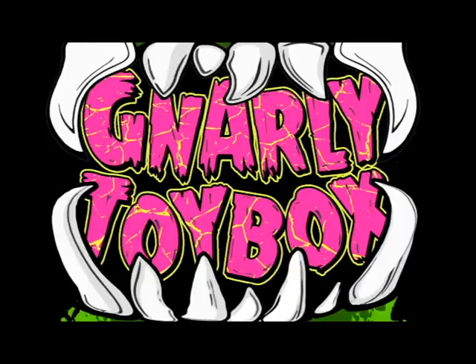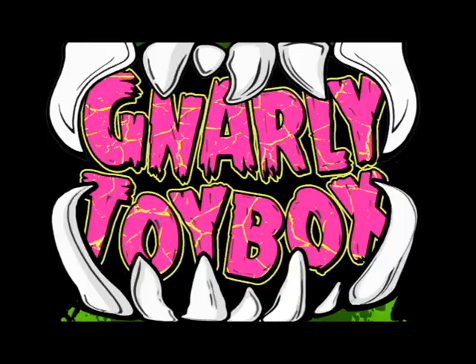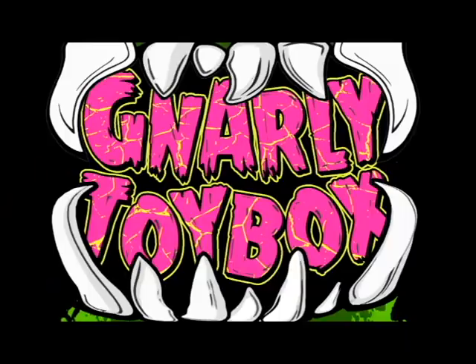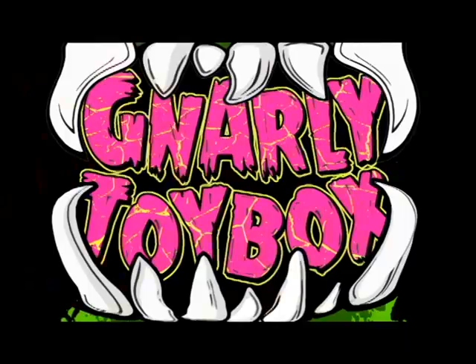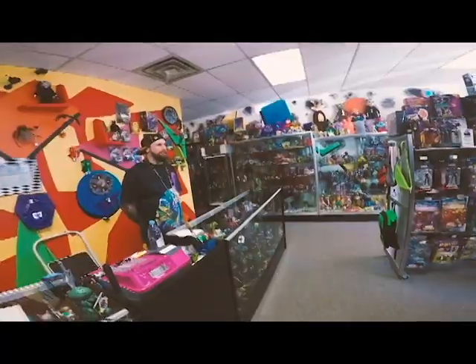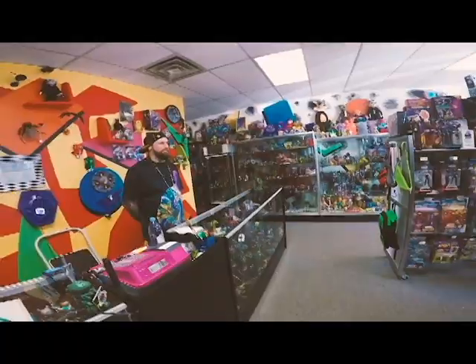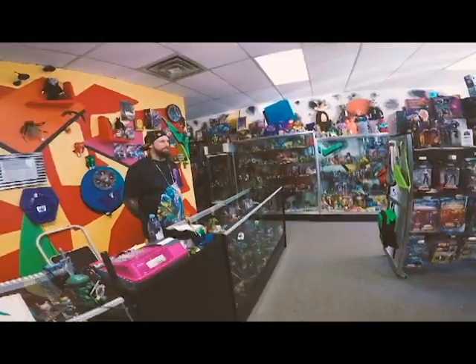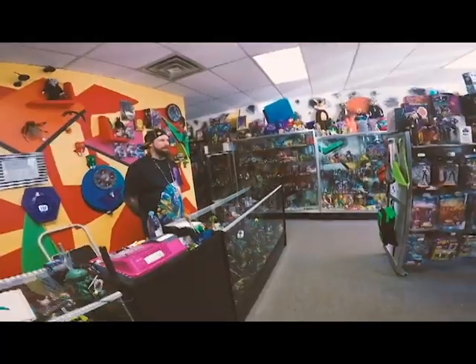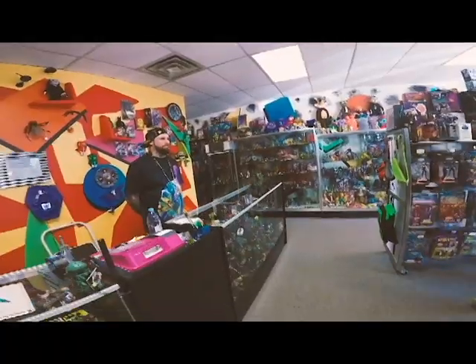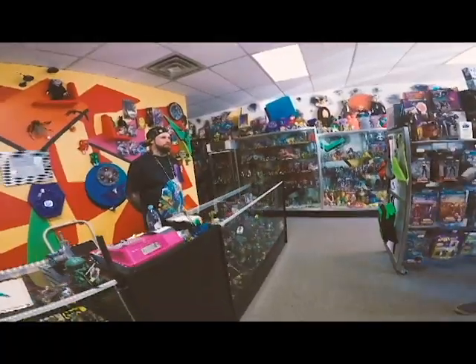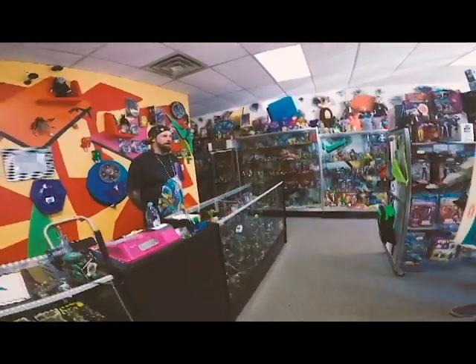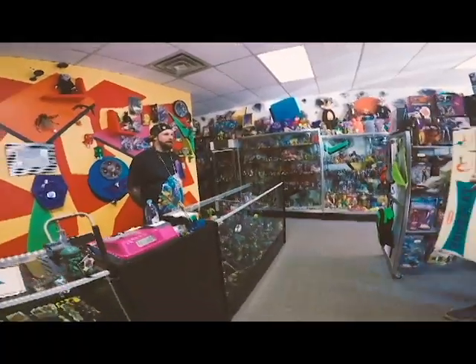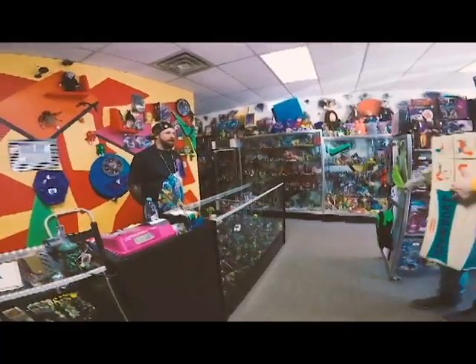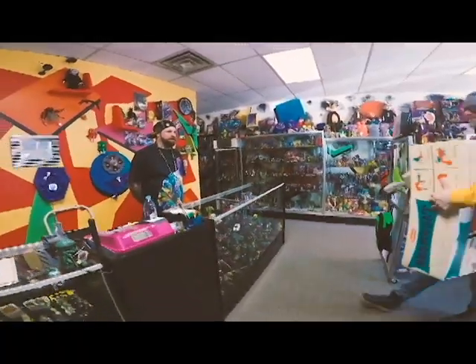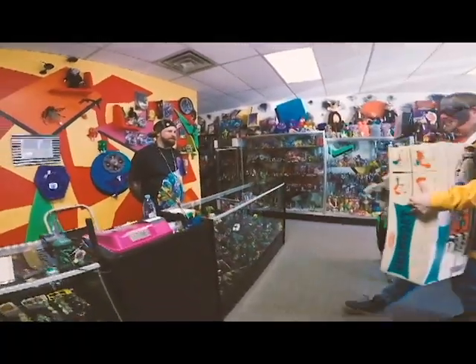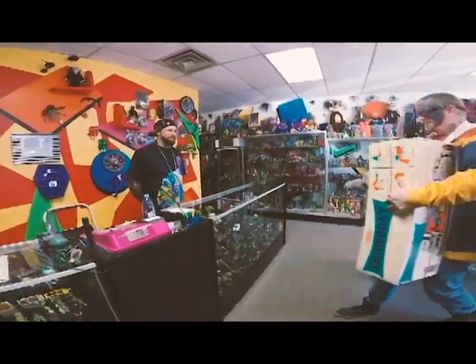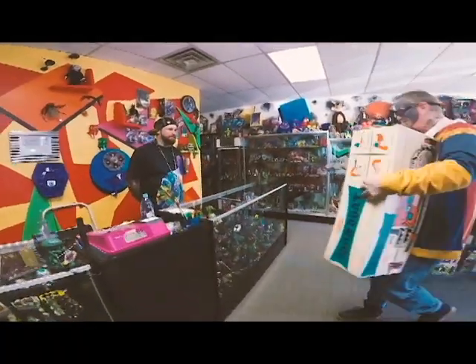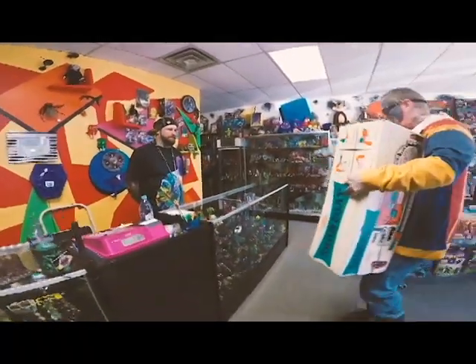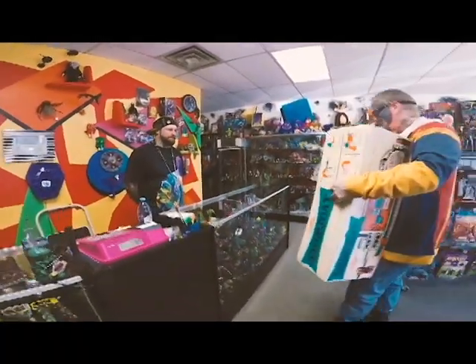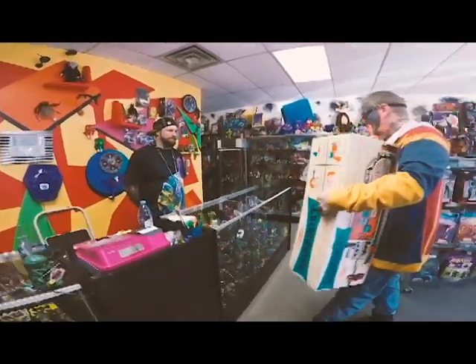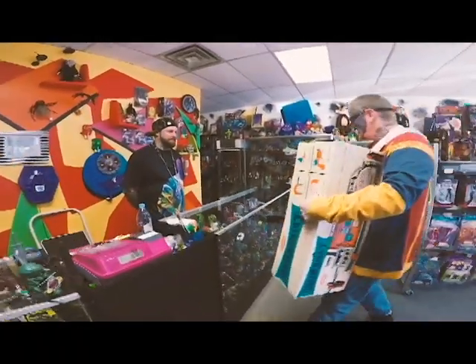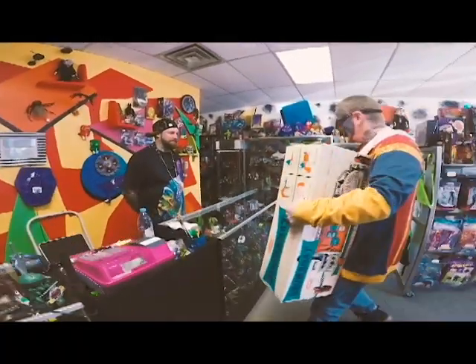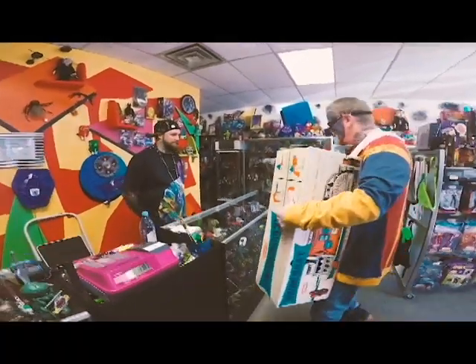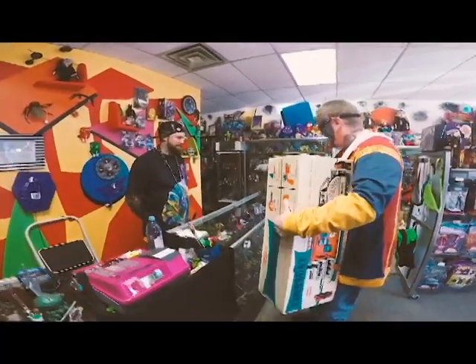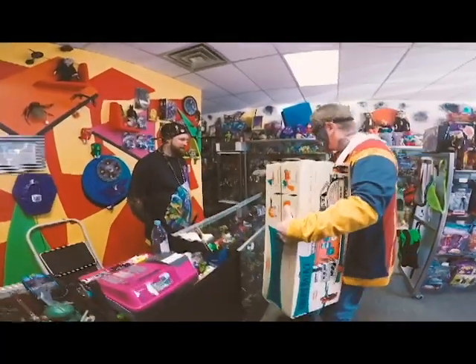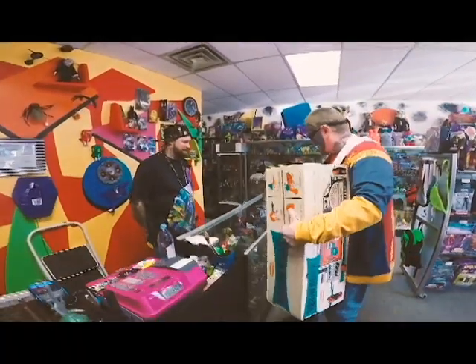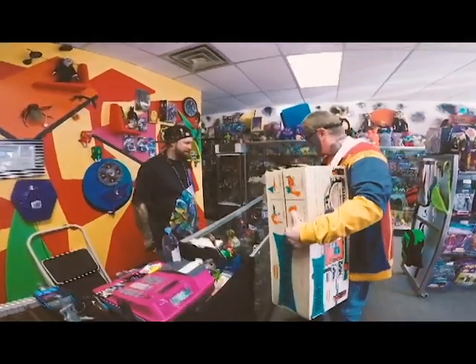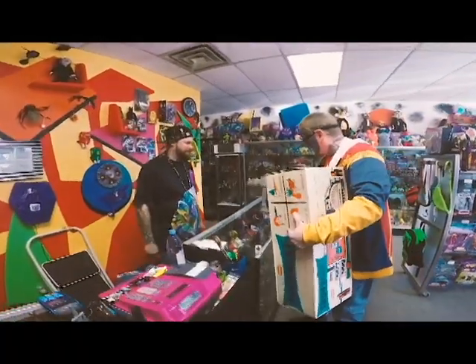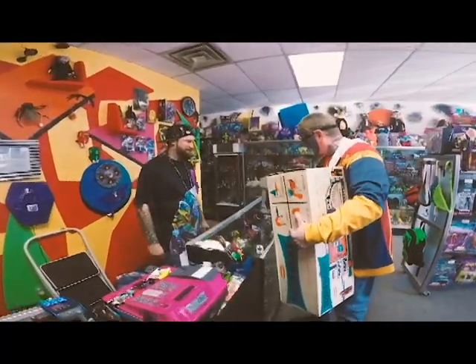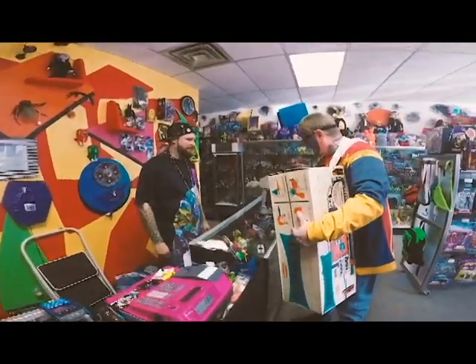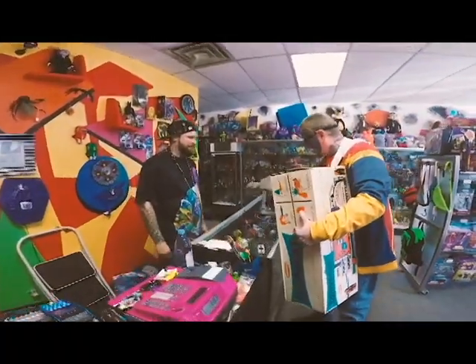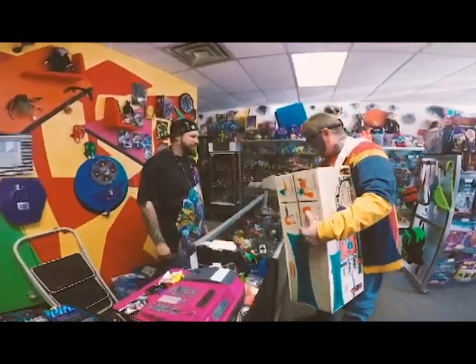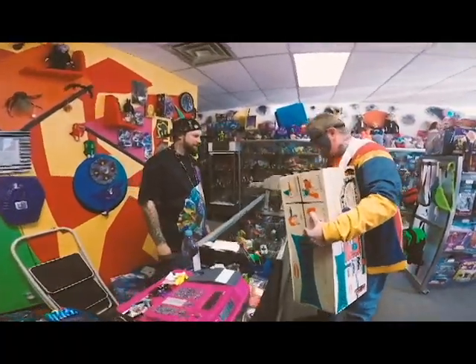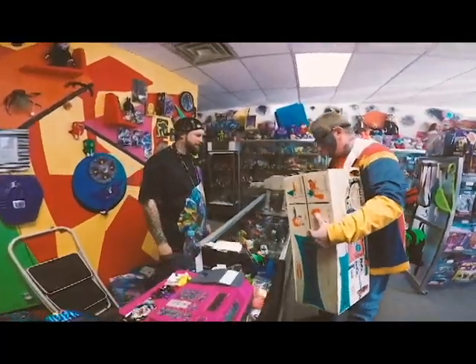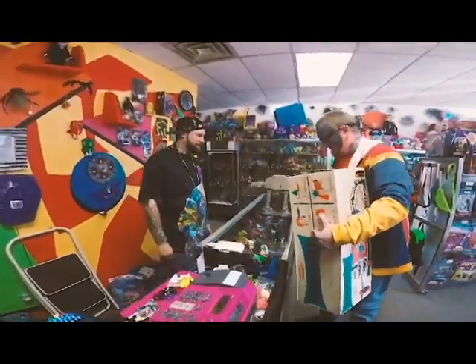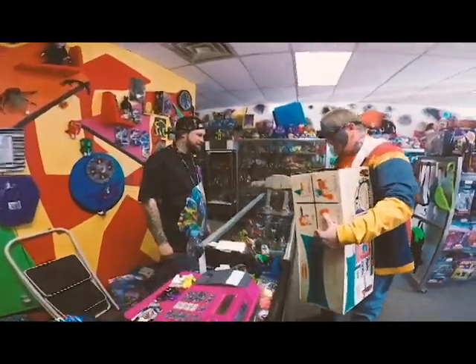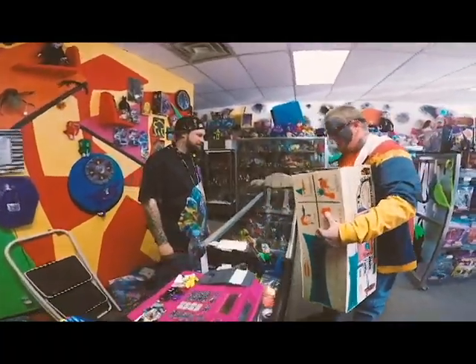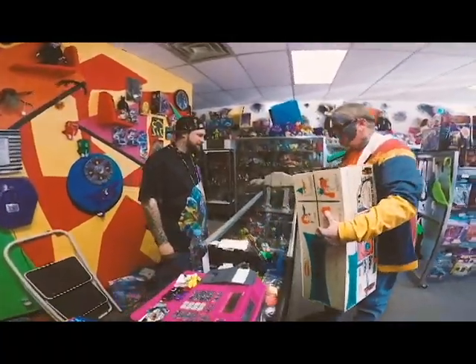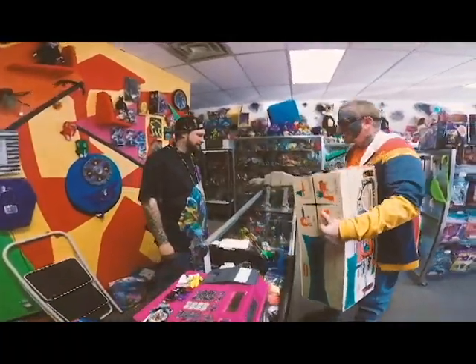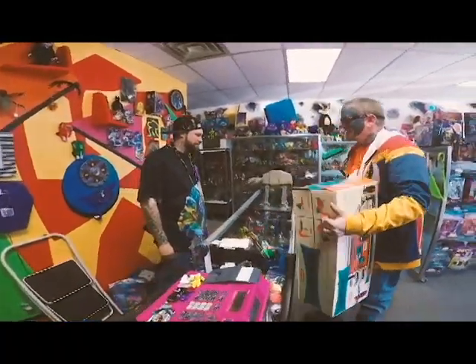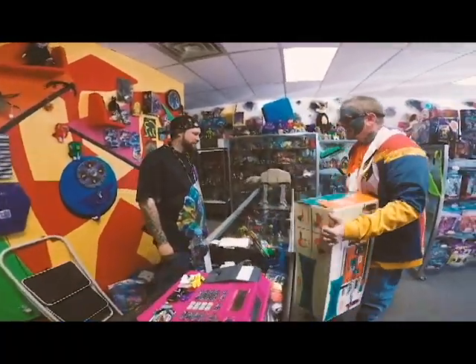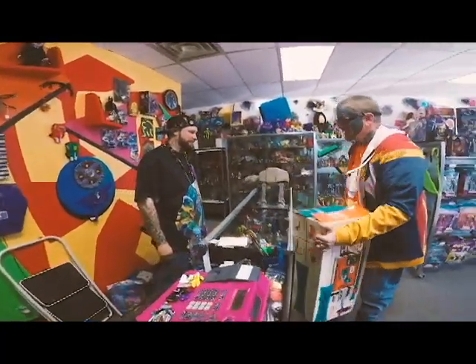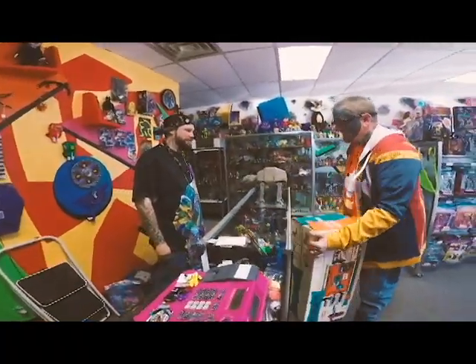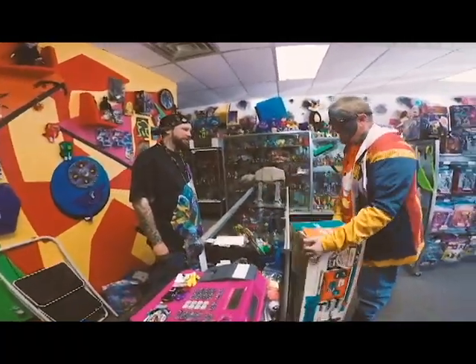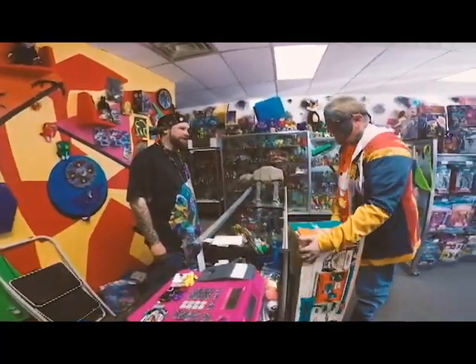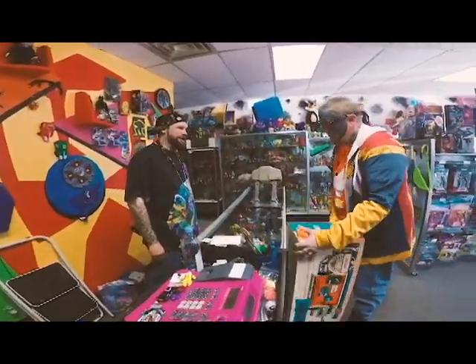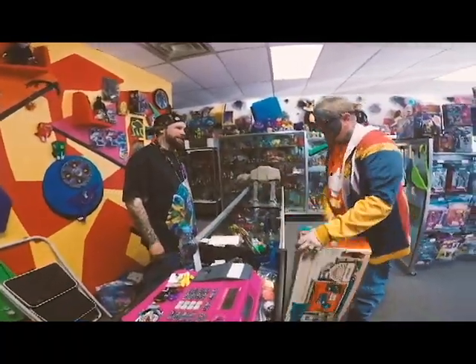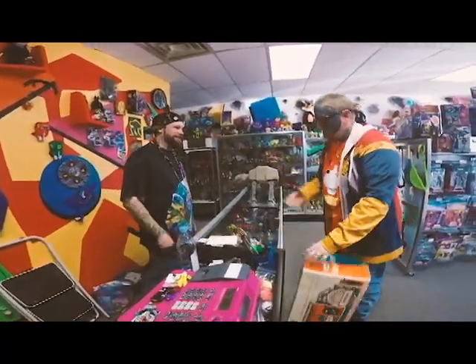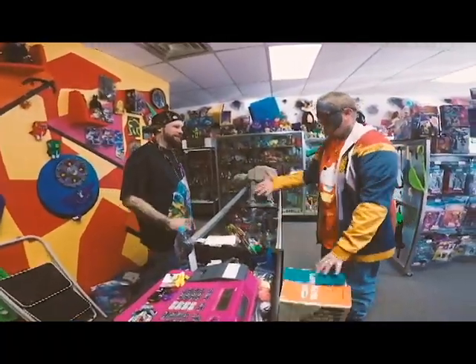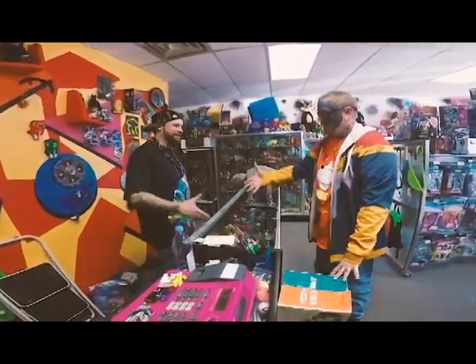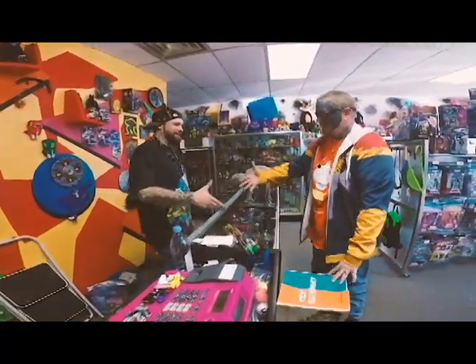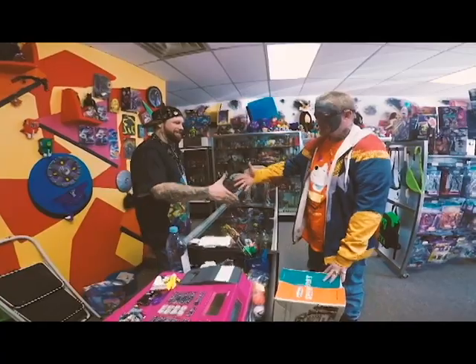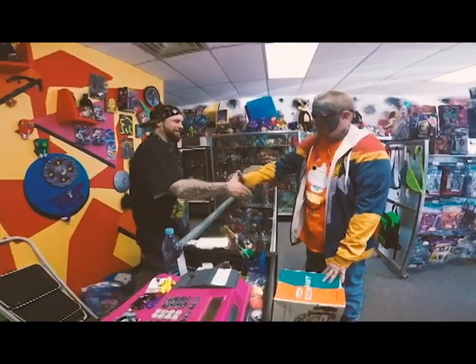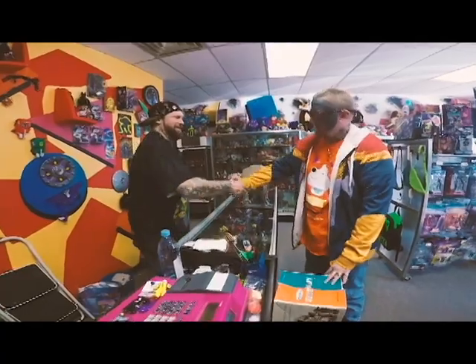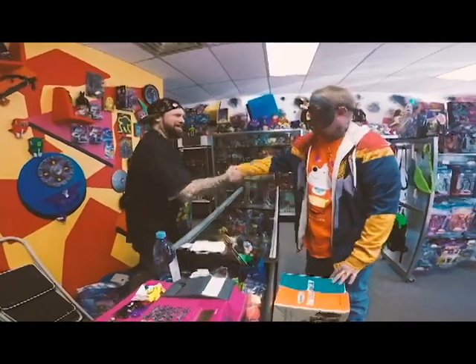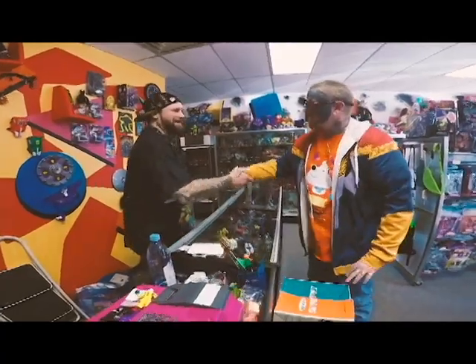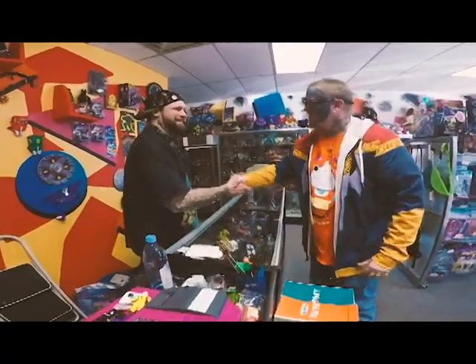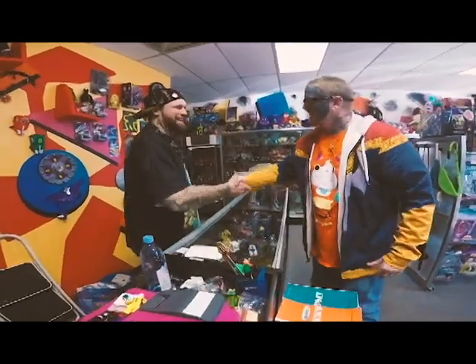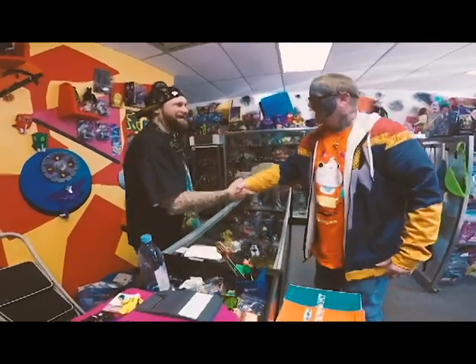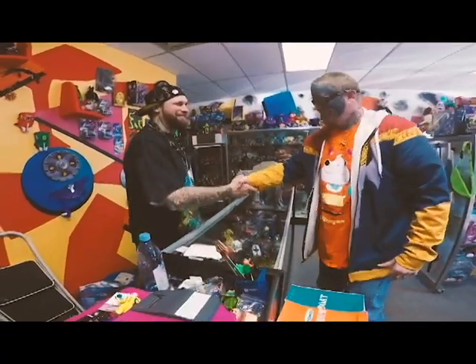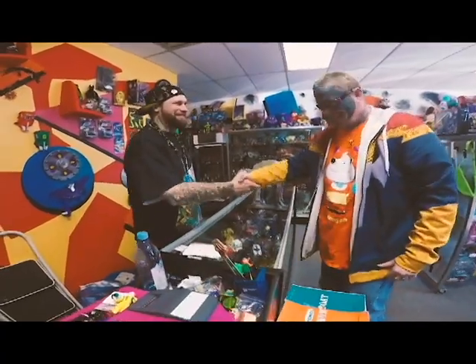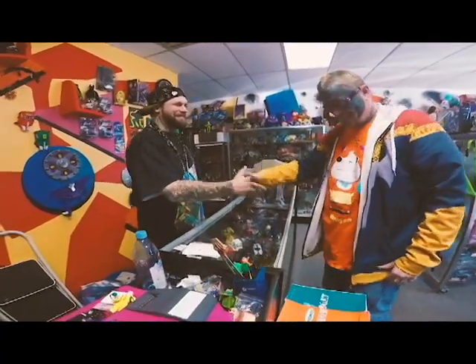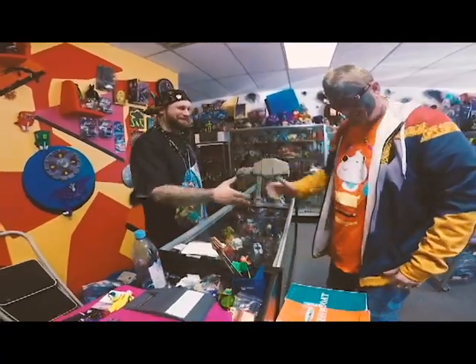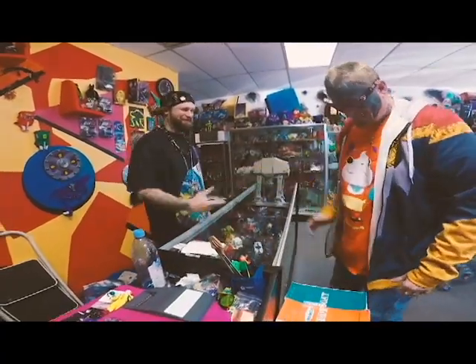What's happening, man? How you doing? What's going on, Brandon? Good to see you, man. Haven't seen you in a while. Long time, no see. Yeah, for sure, brother.